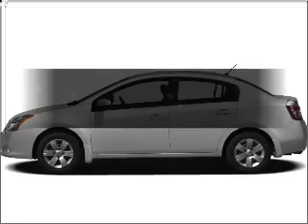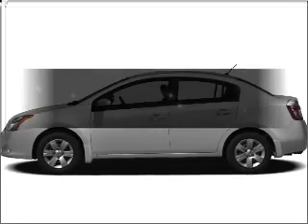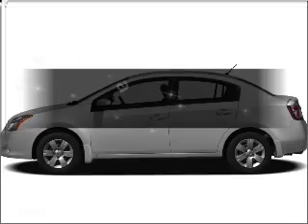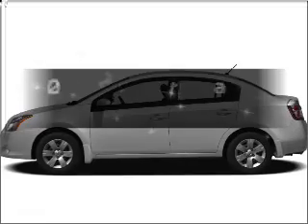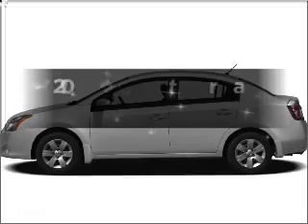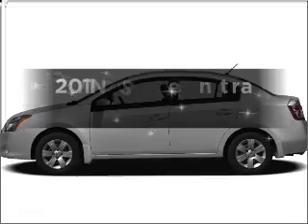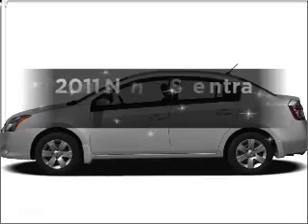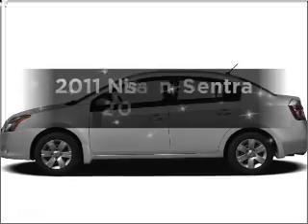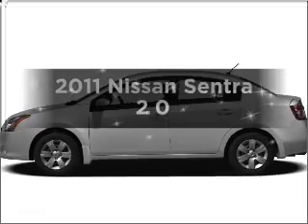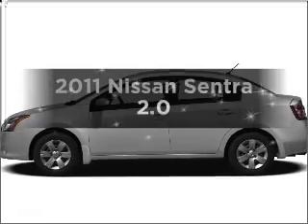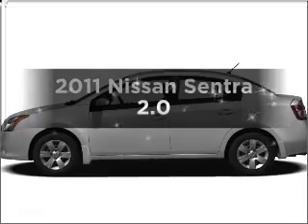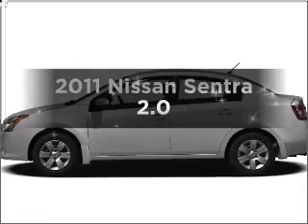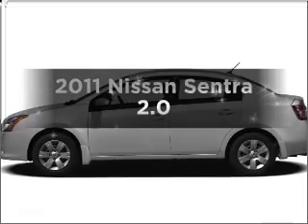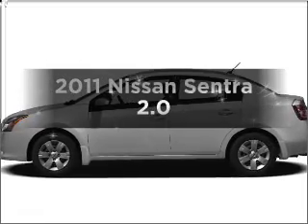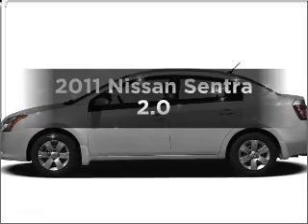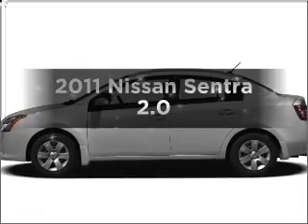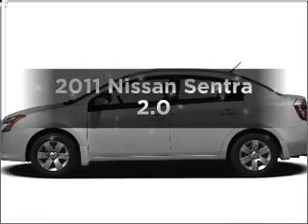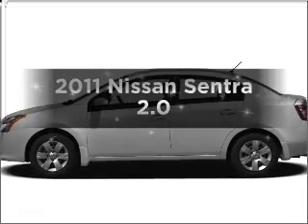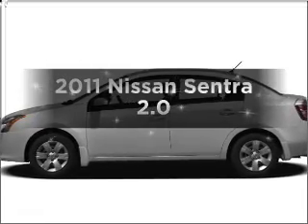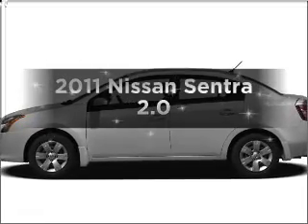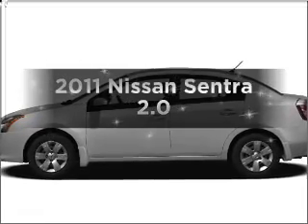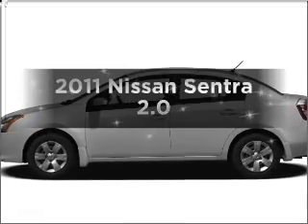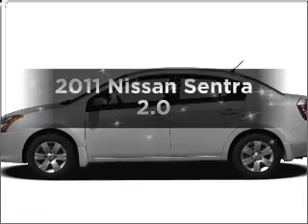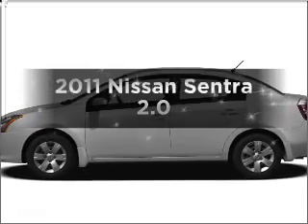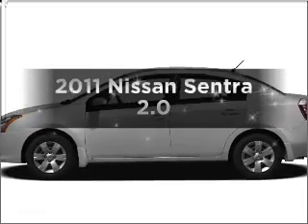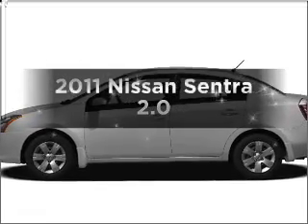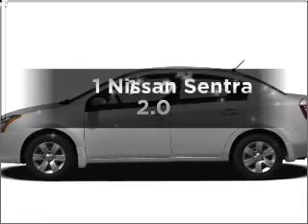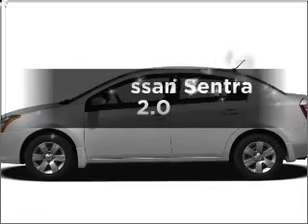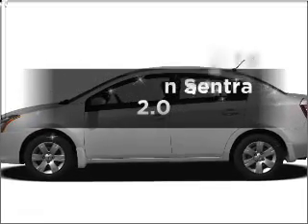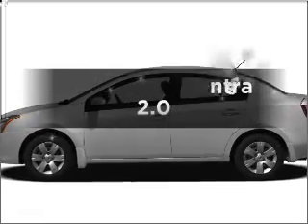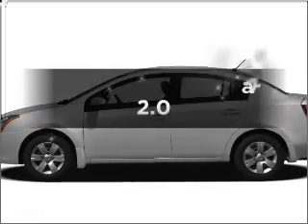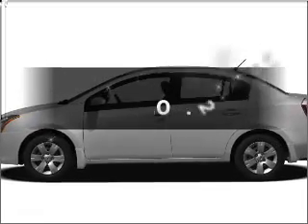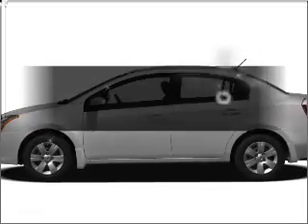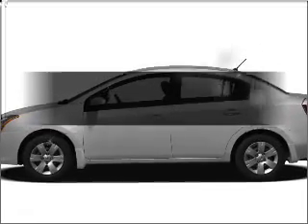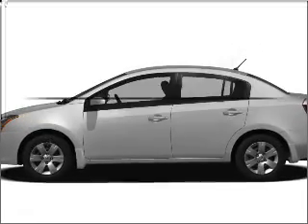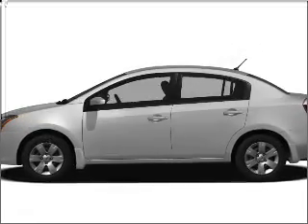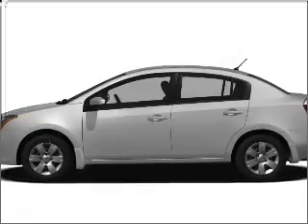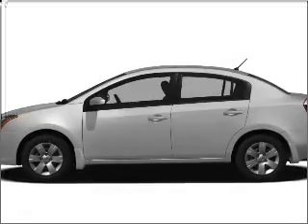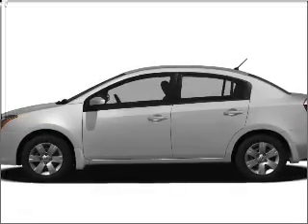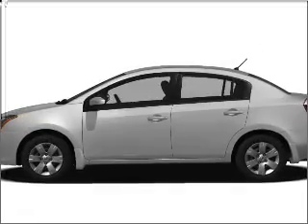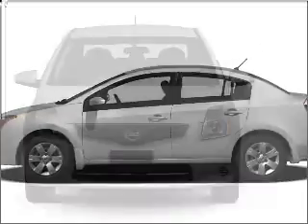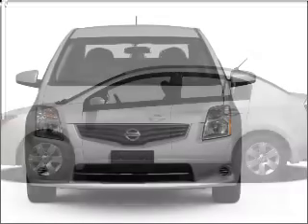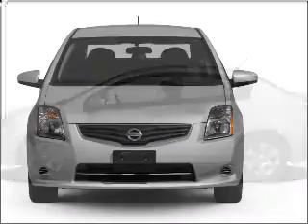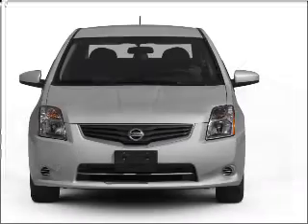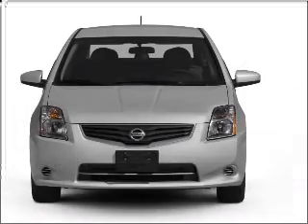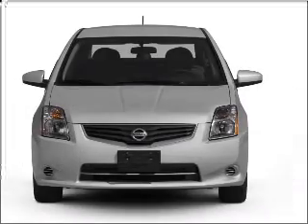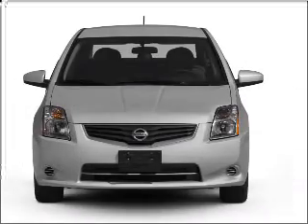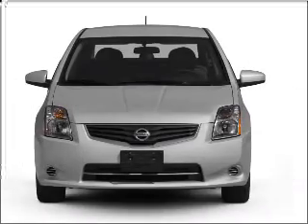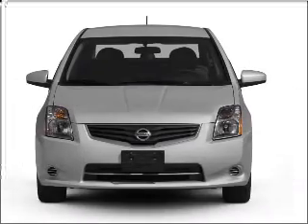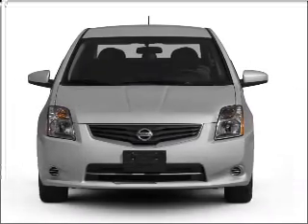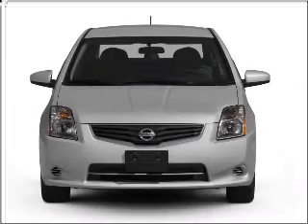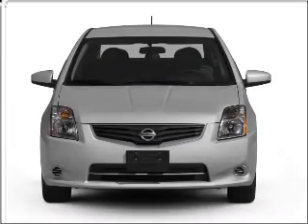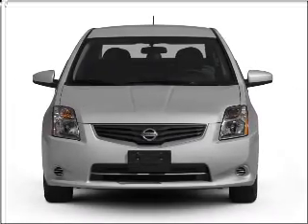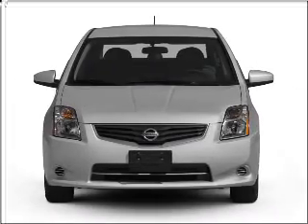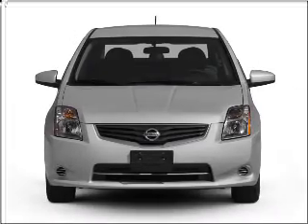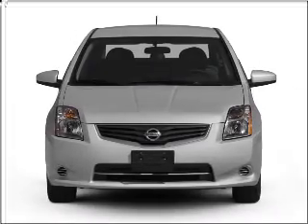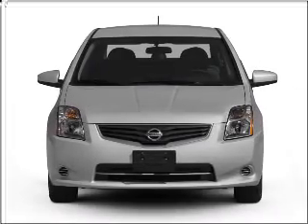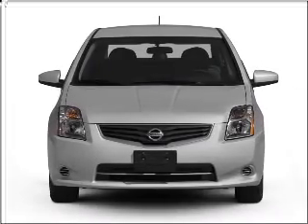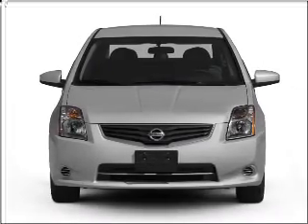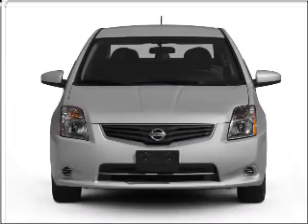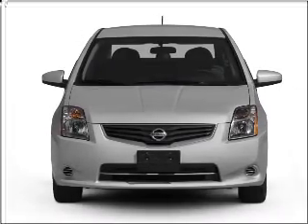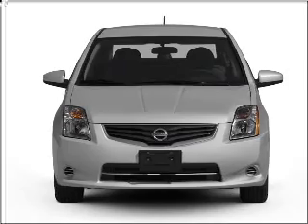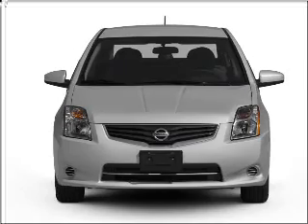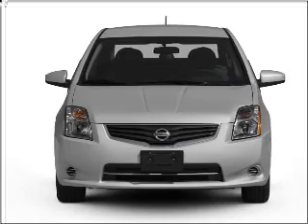Introducing the 2011 Nissan Sentra. Everything you need under one roof with this great vehicle.